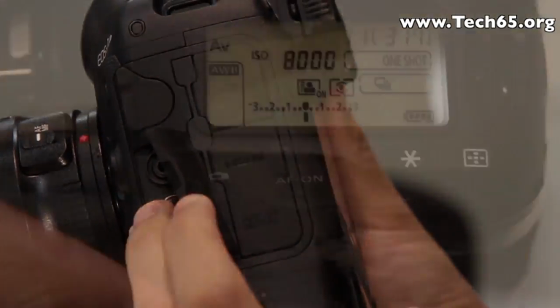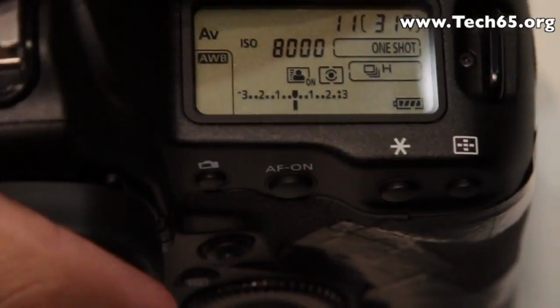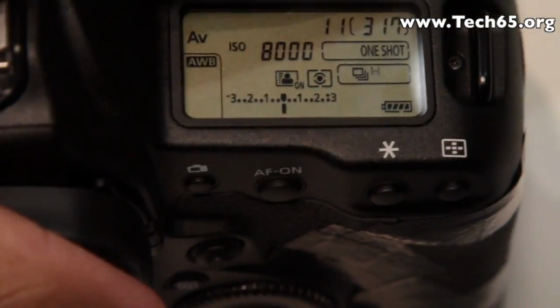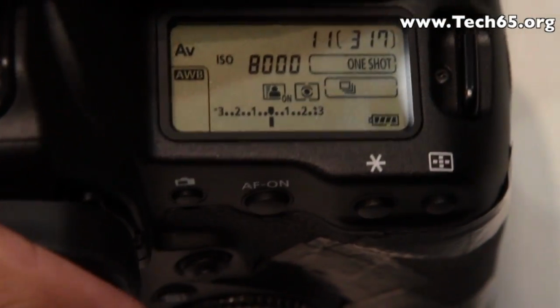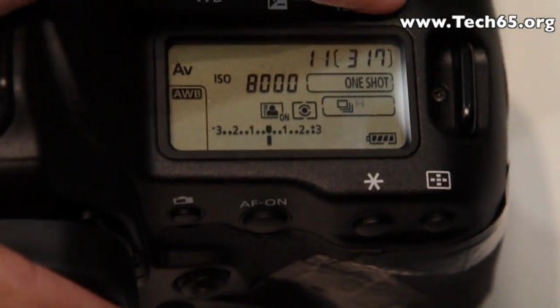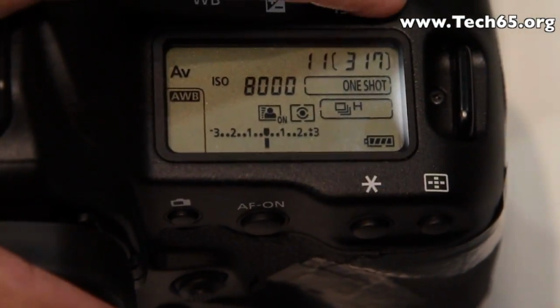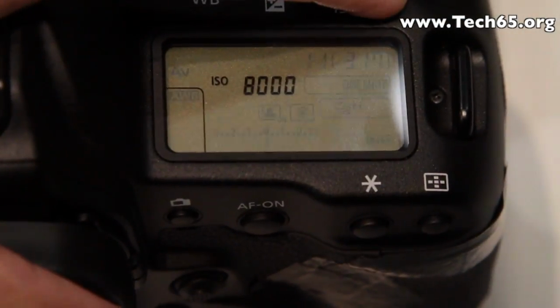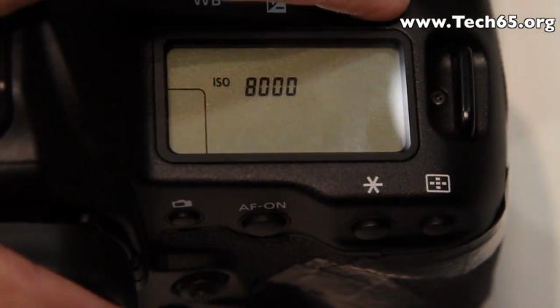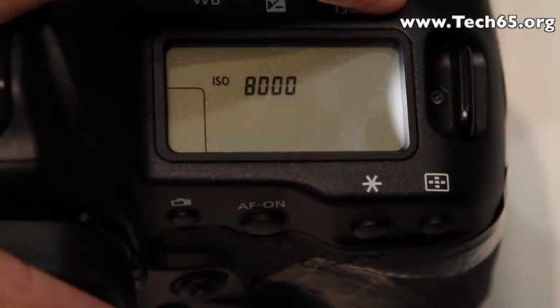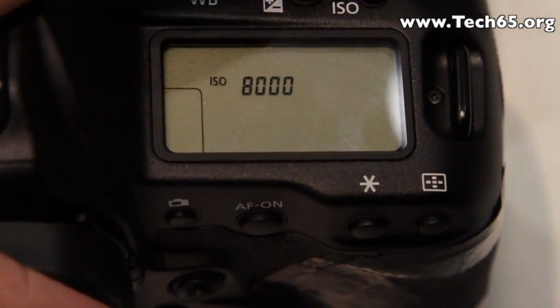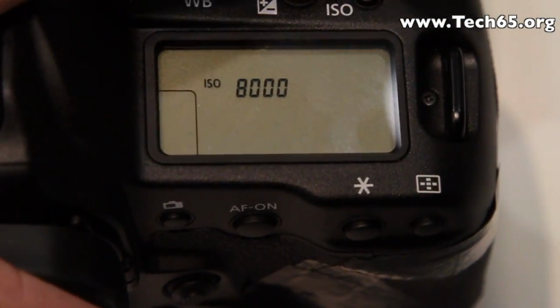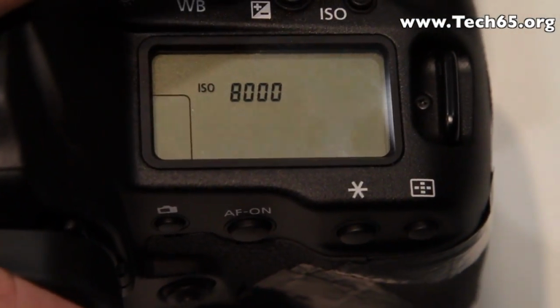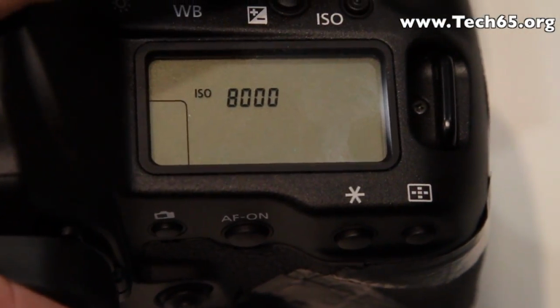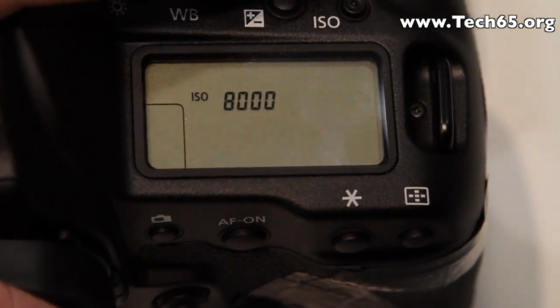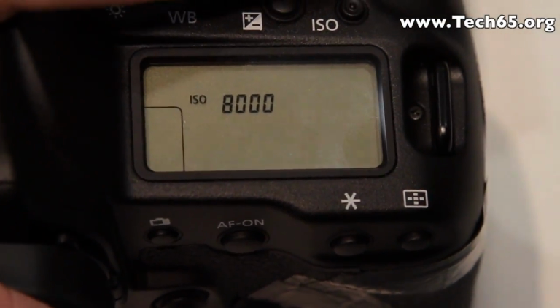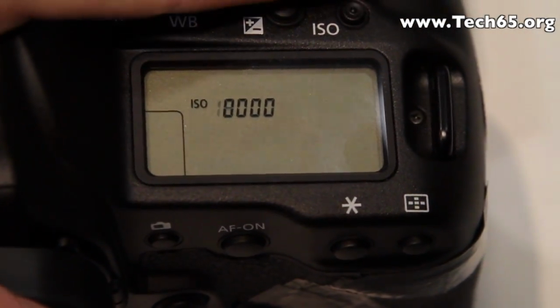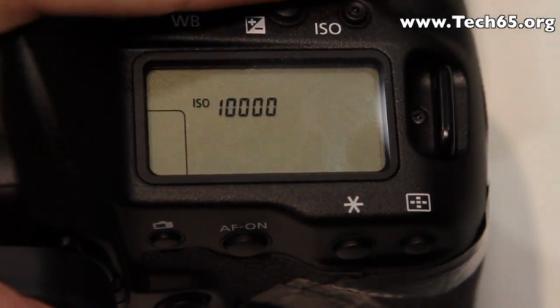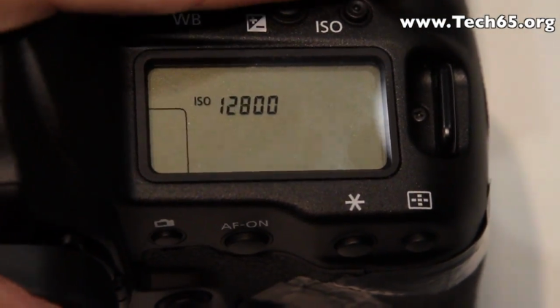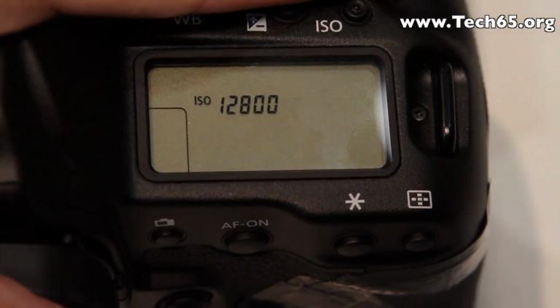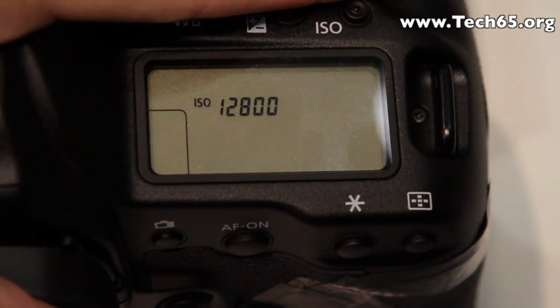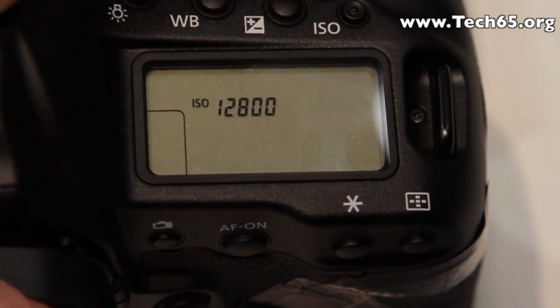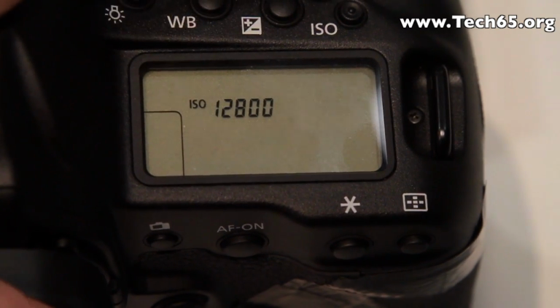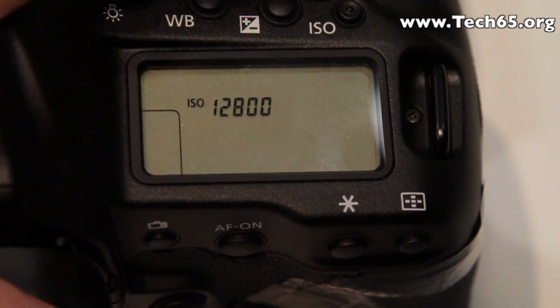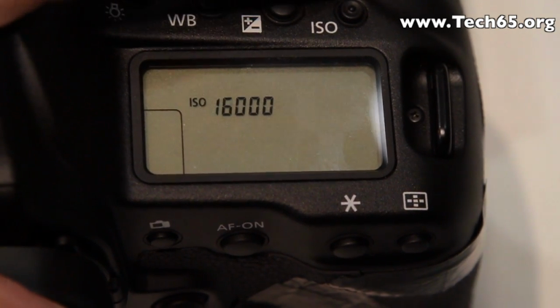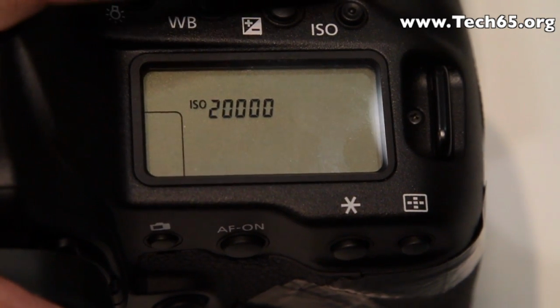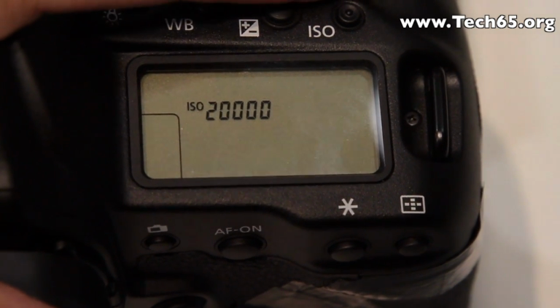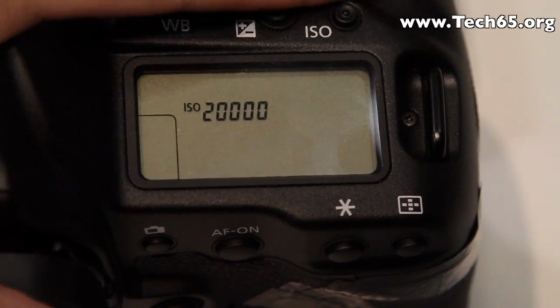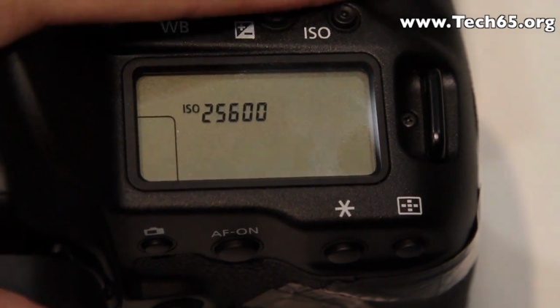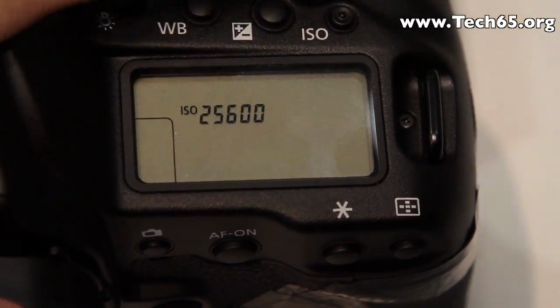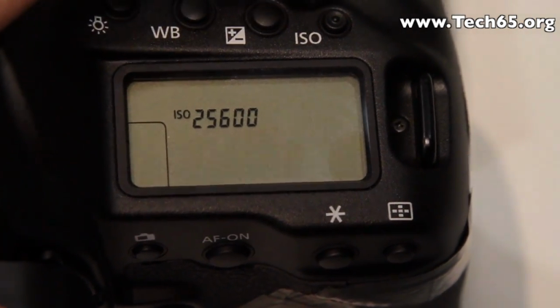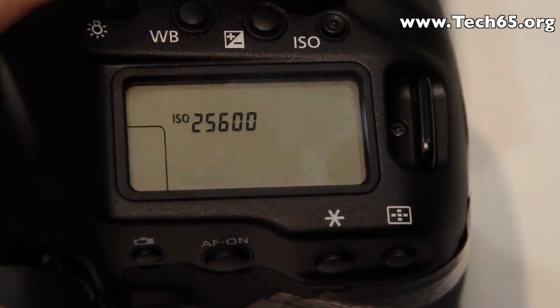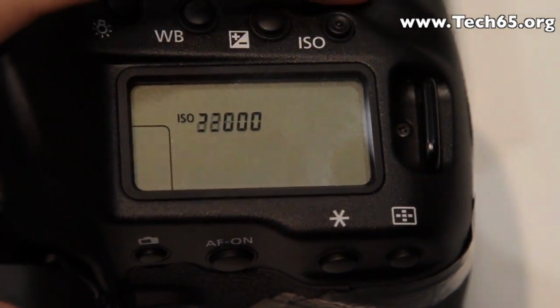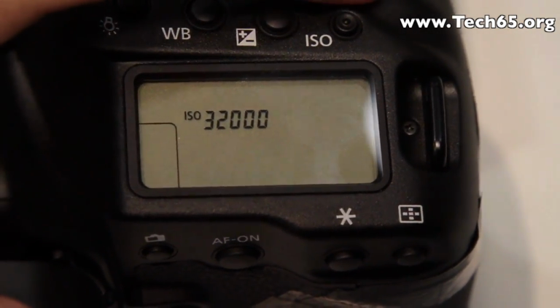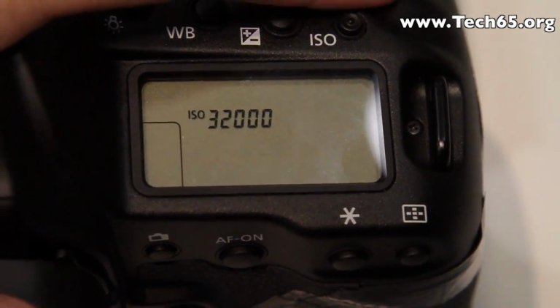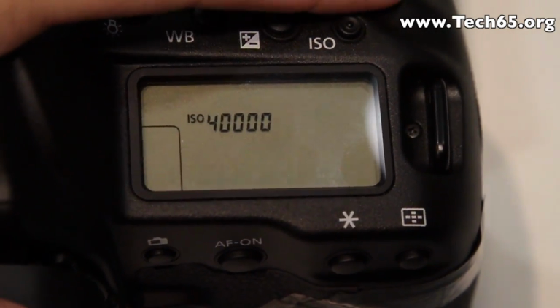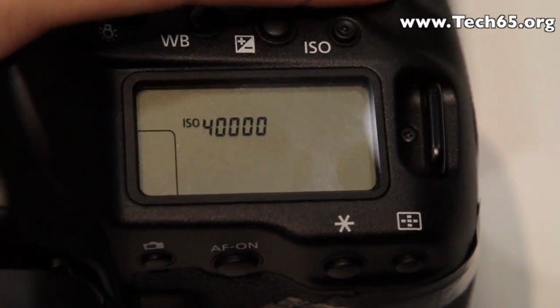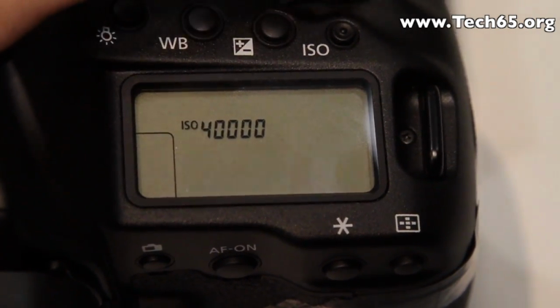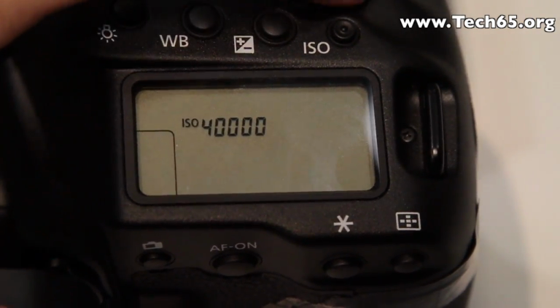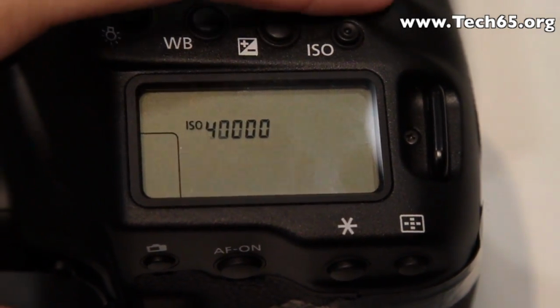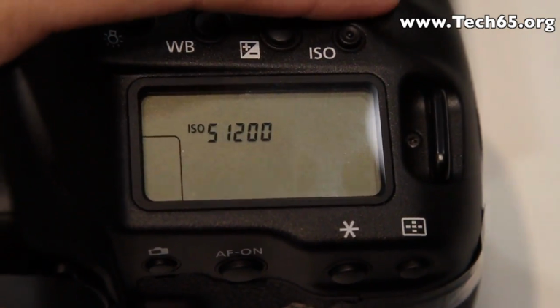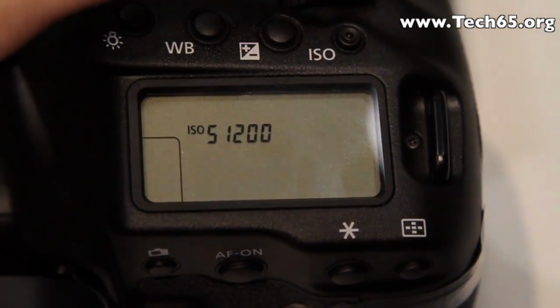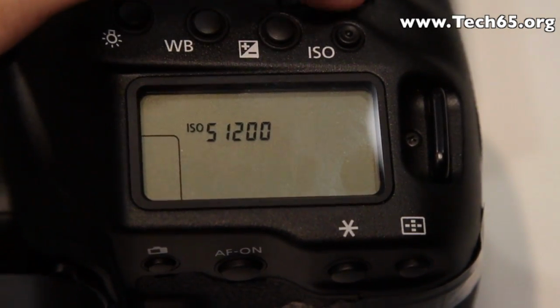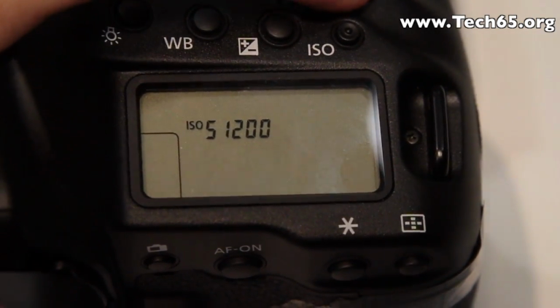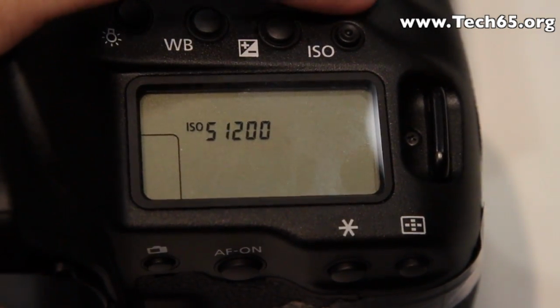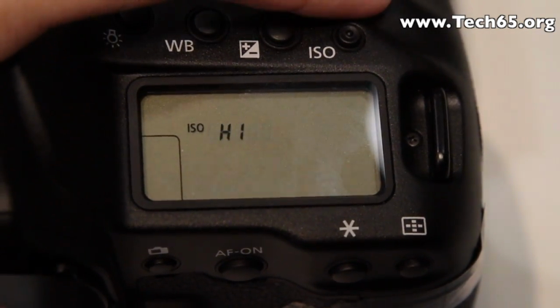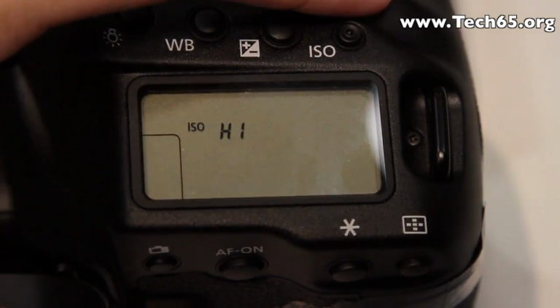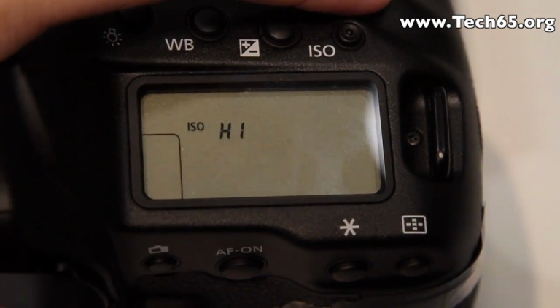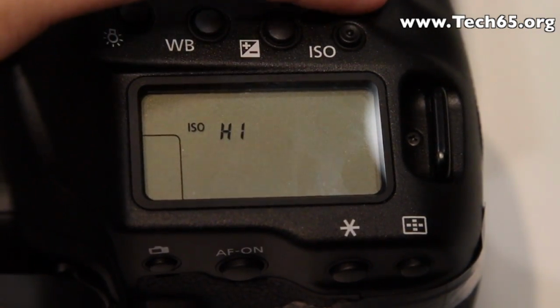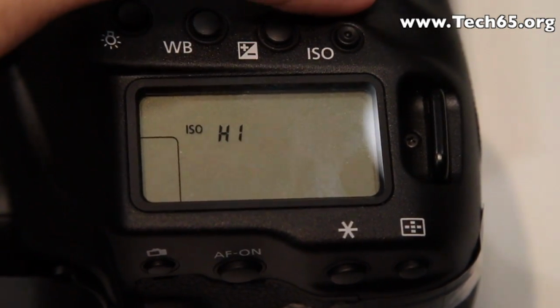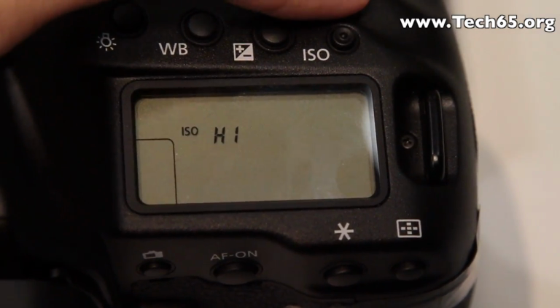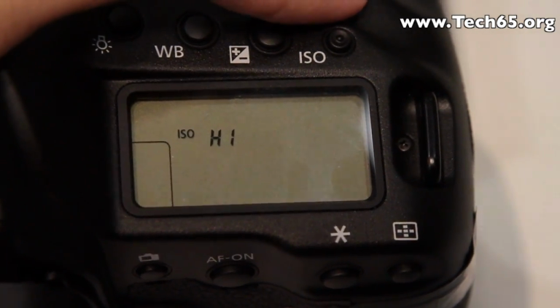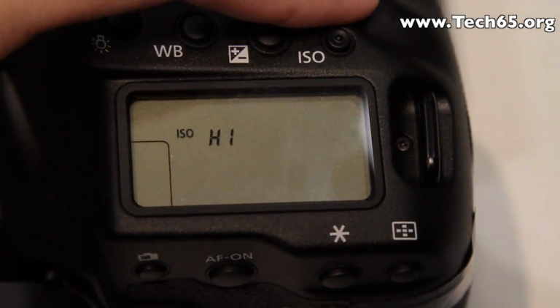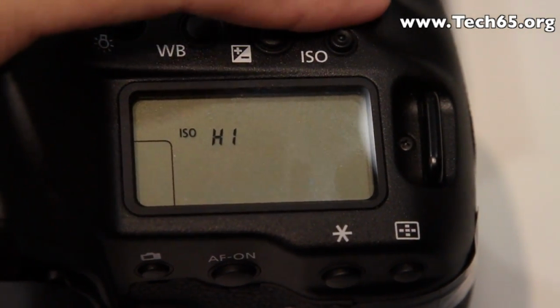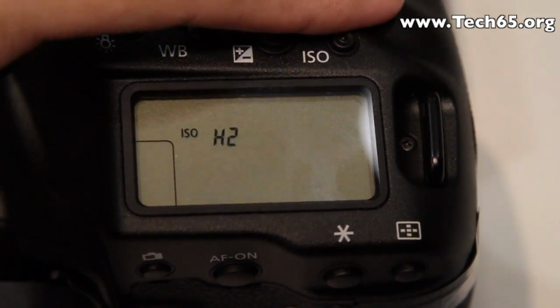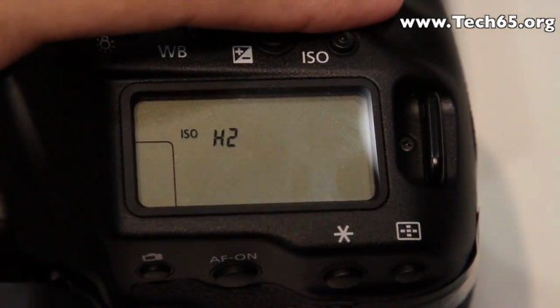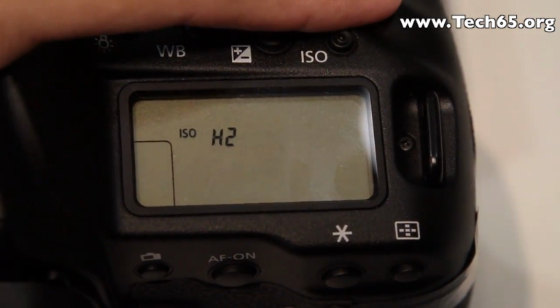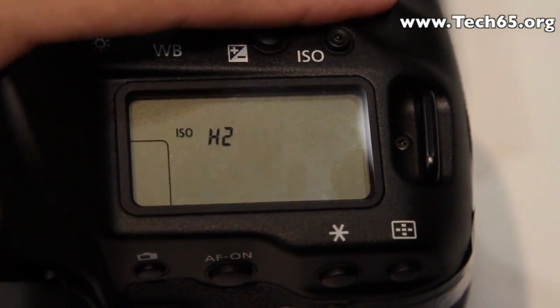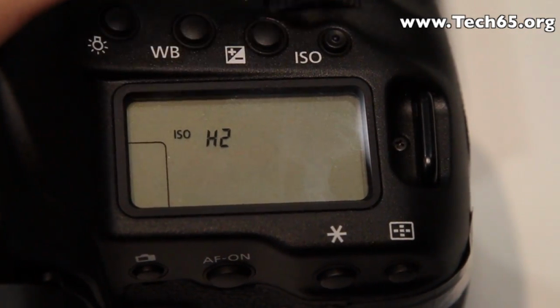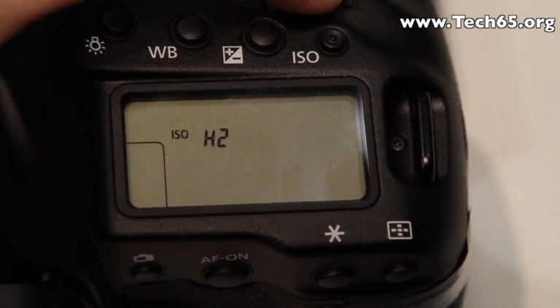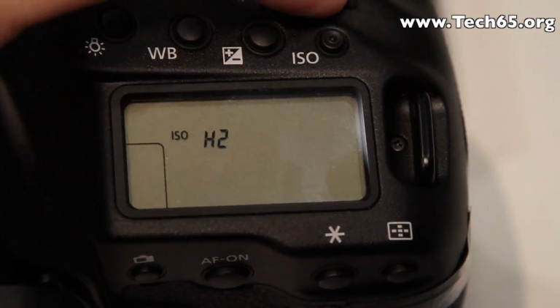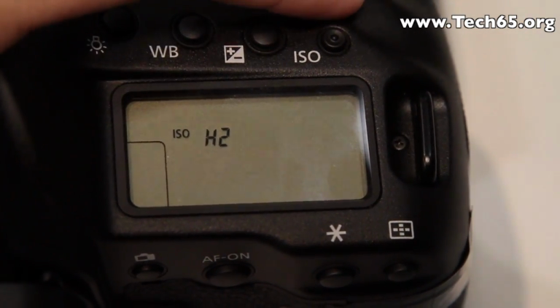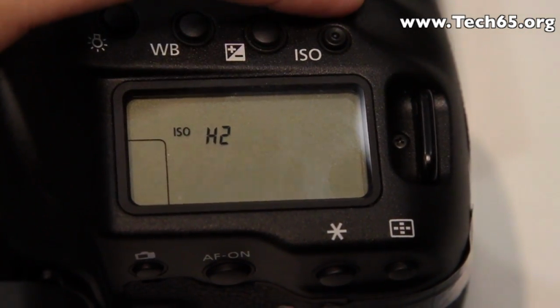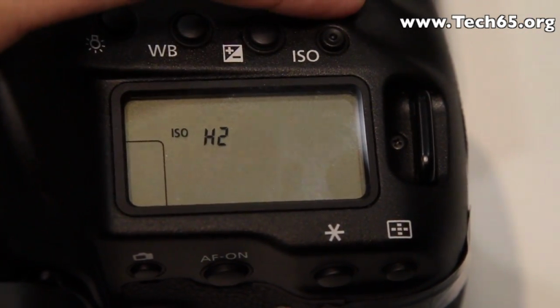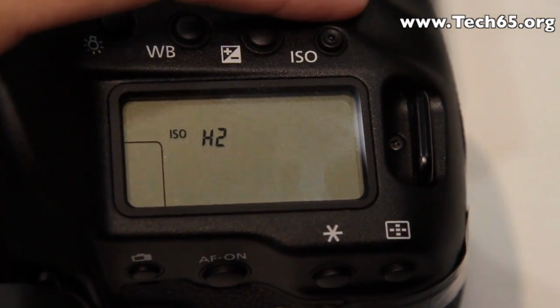The native ISO range runs from 100 to 51,200, and is expandable up to H1 and H2.